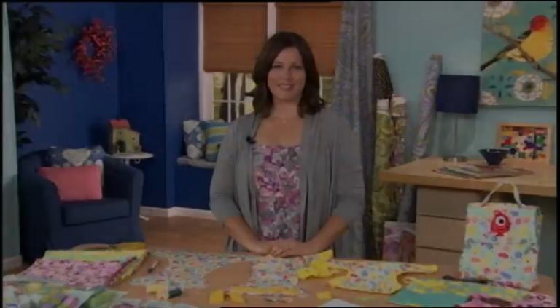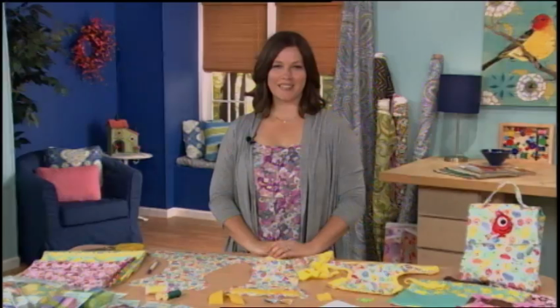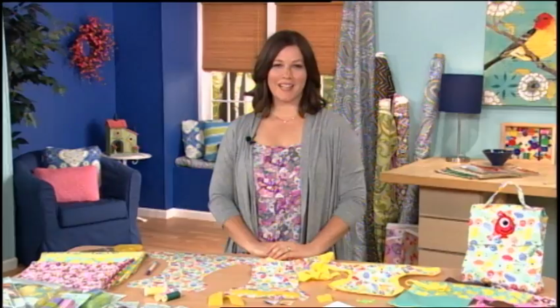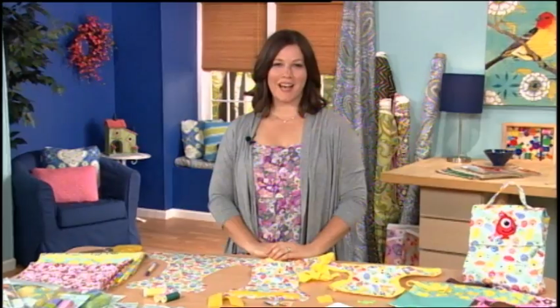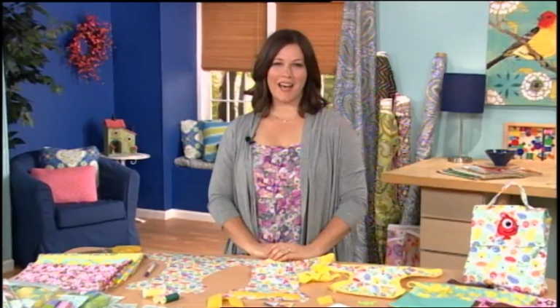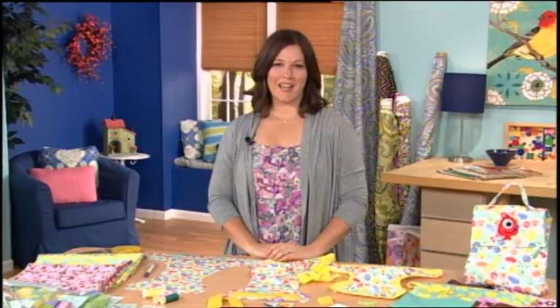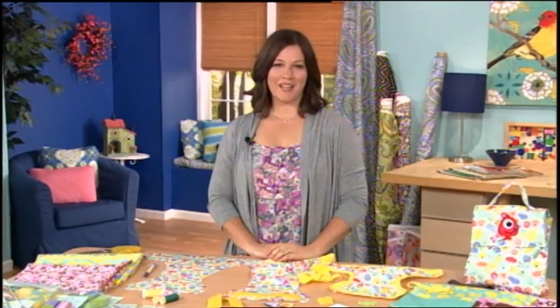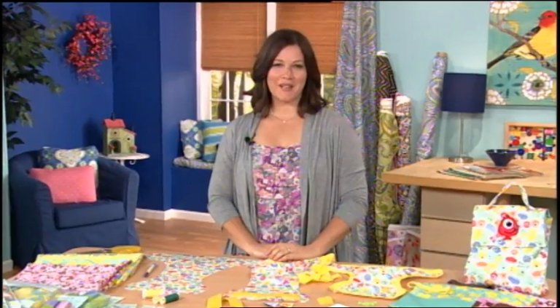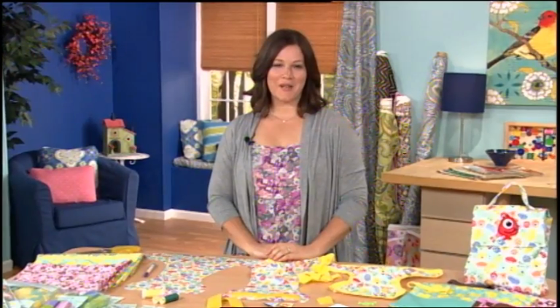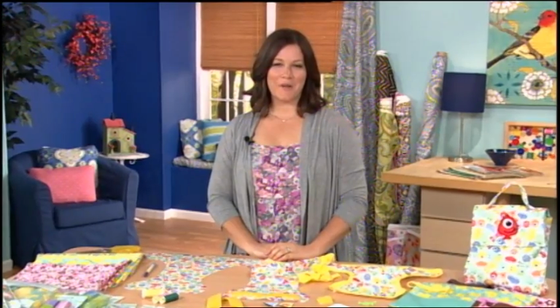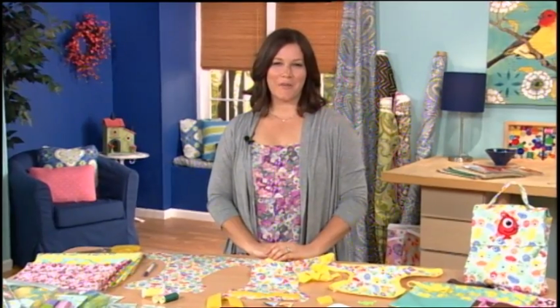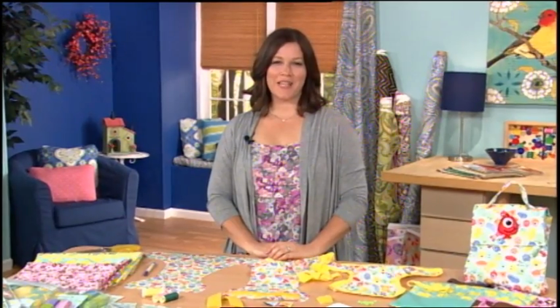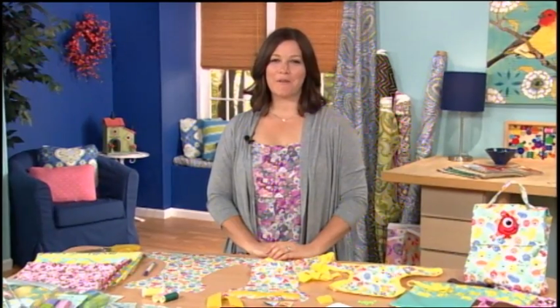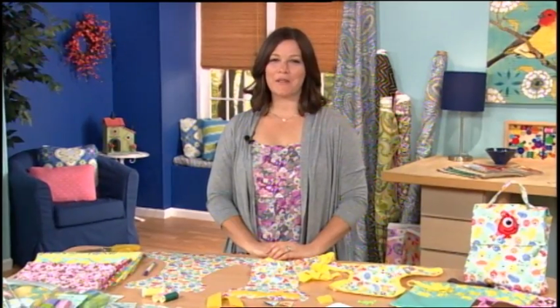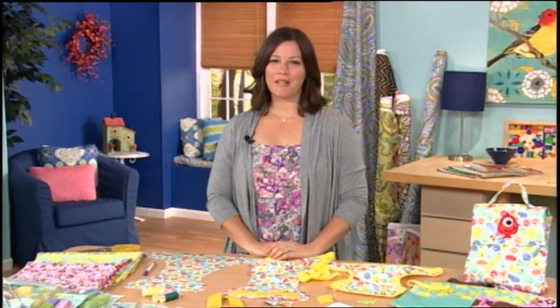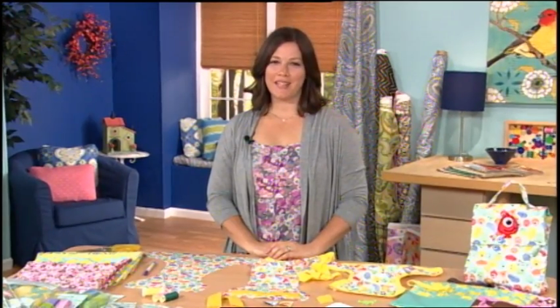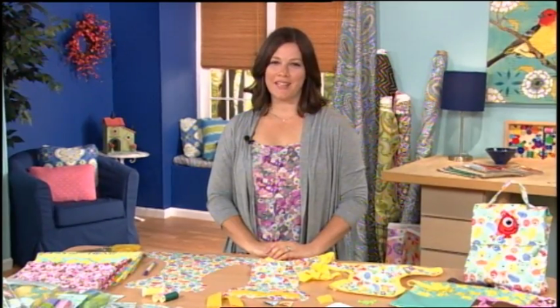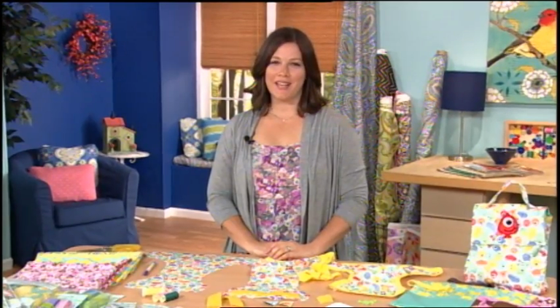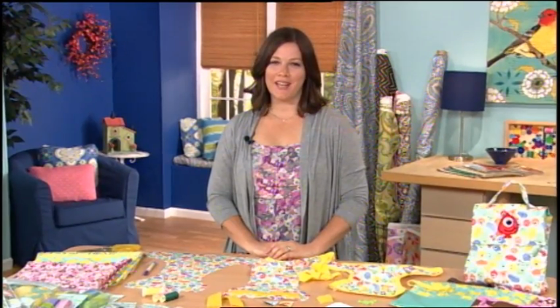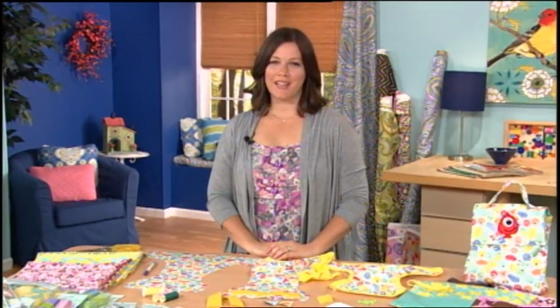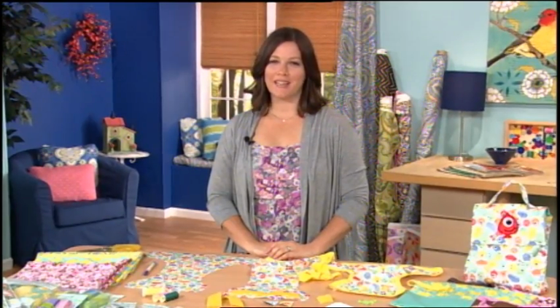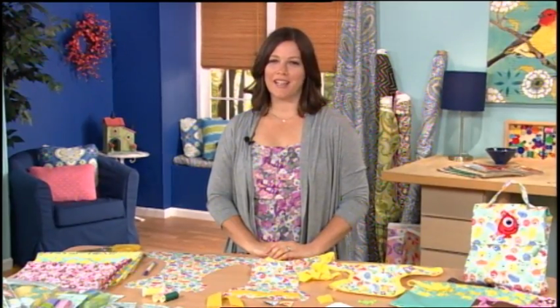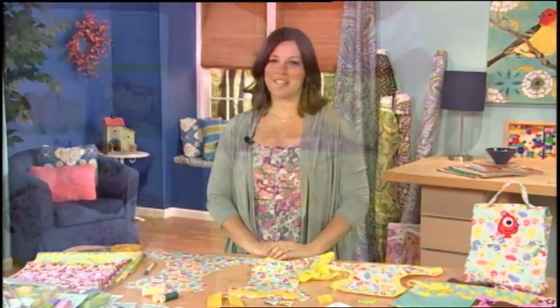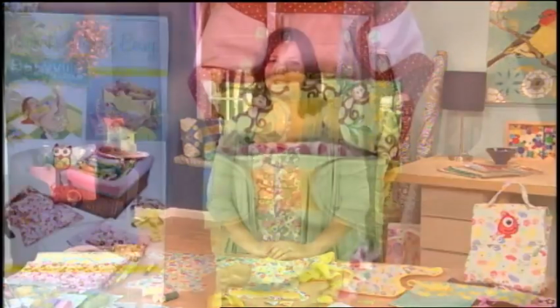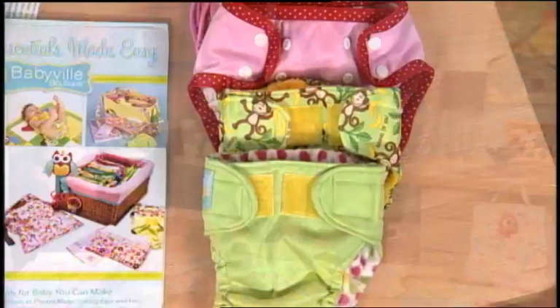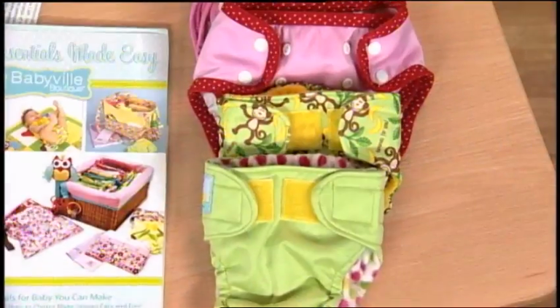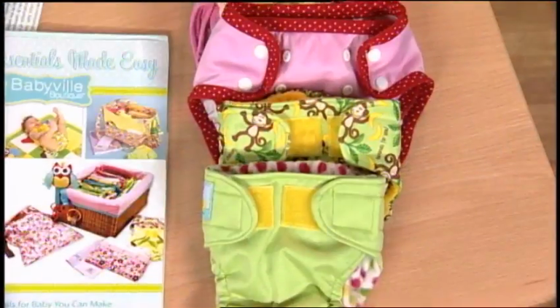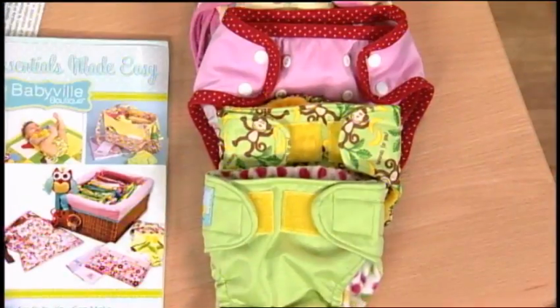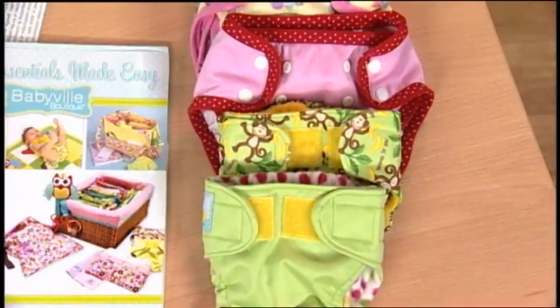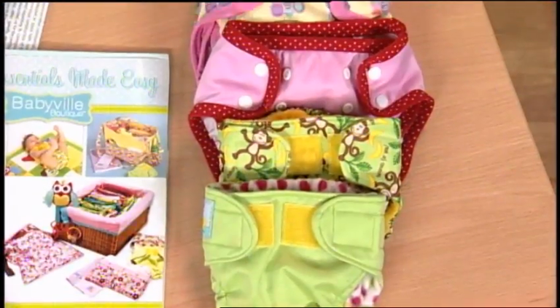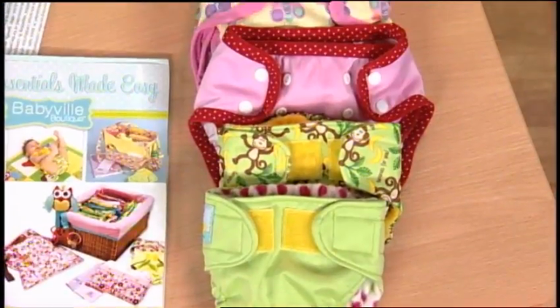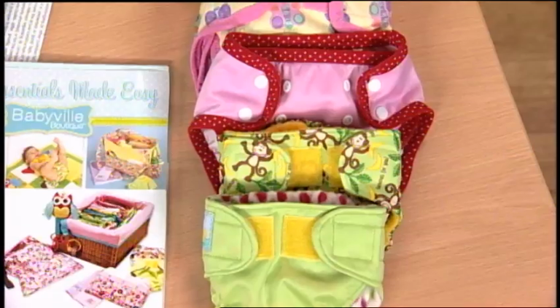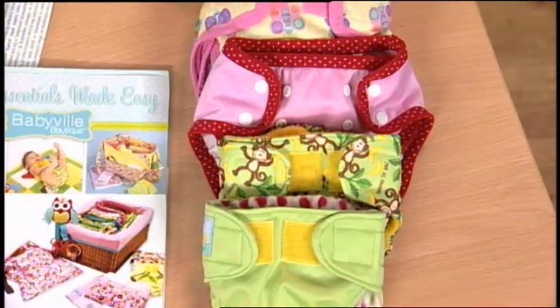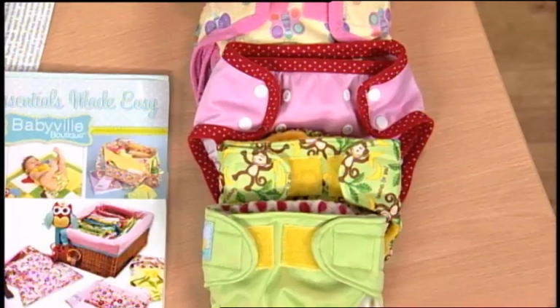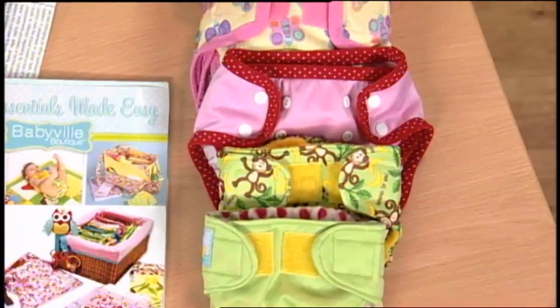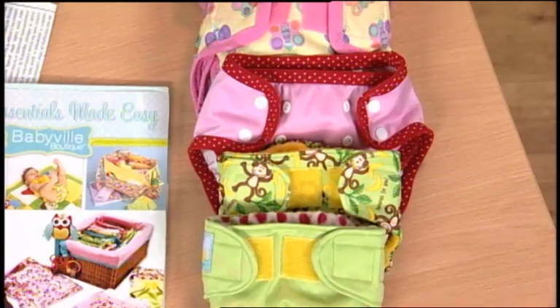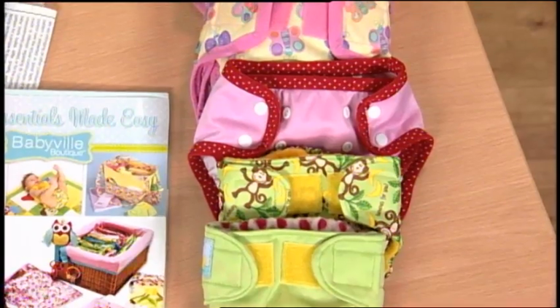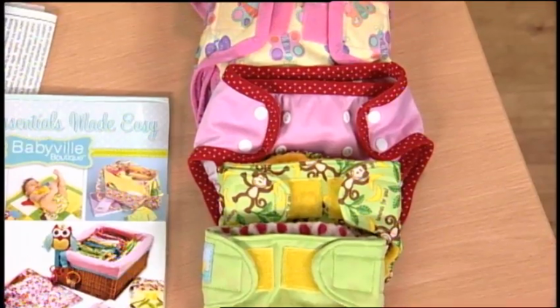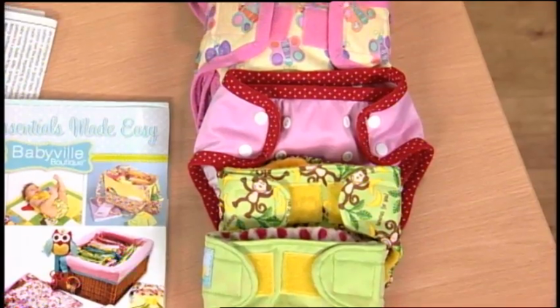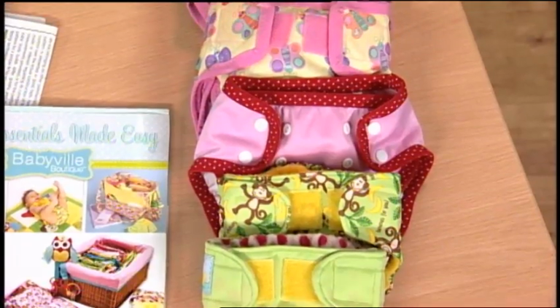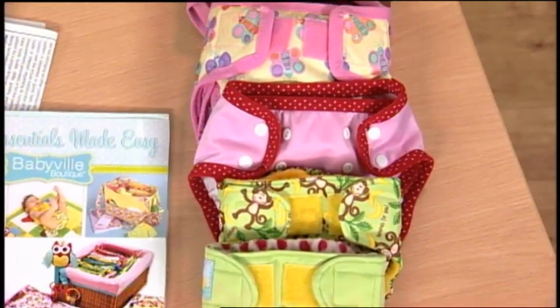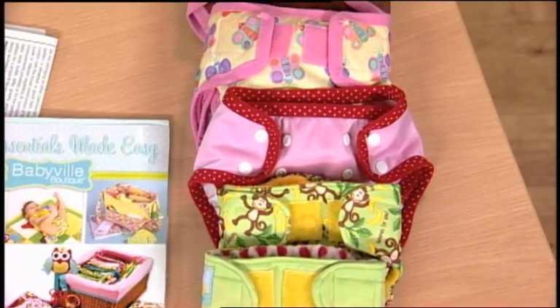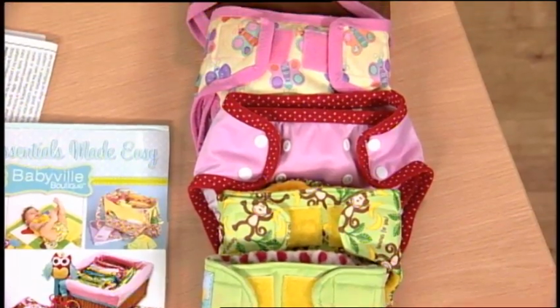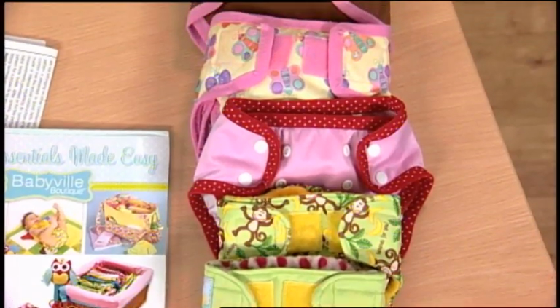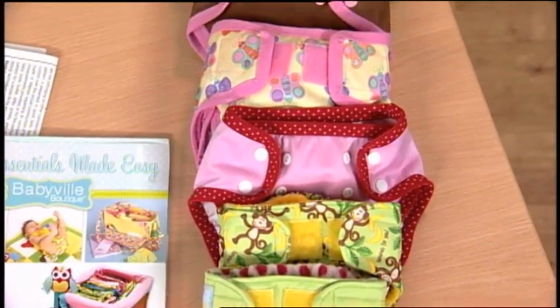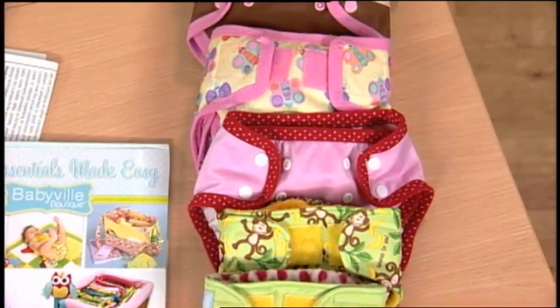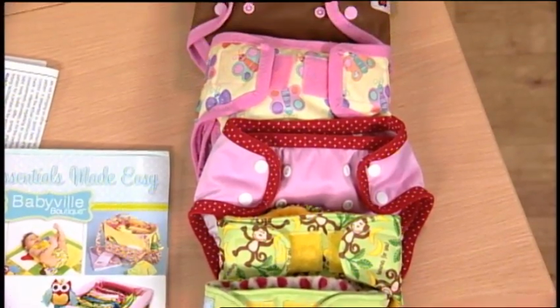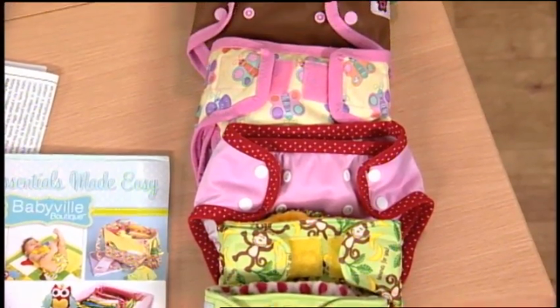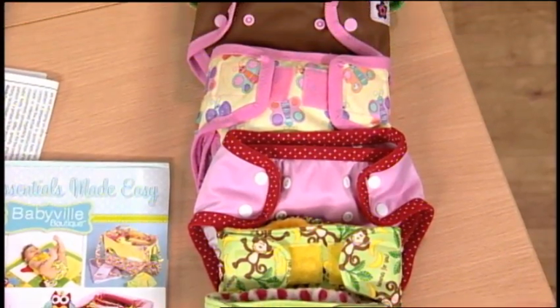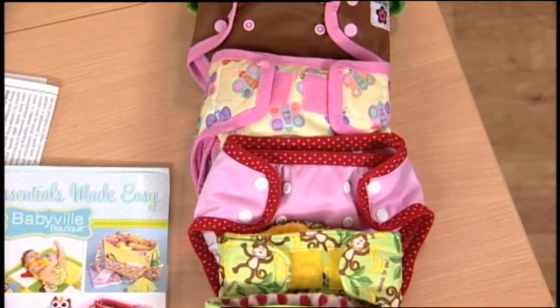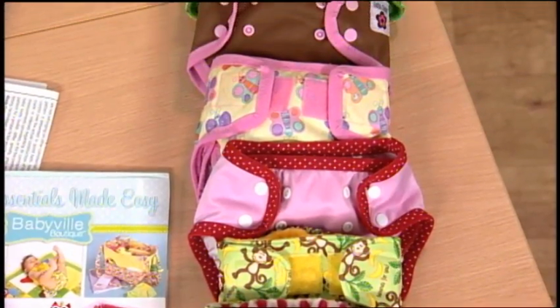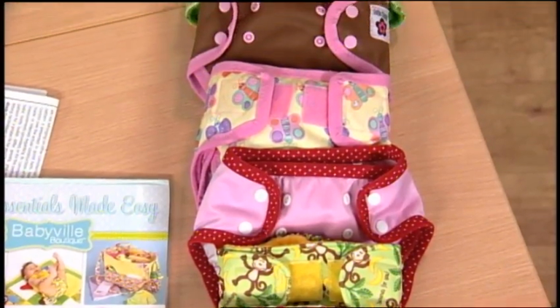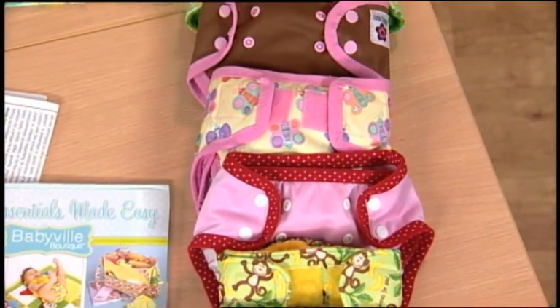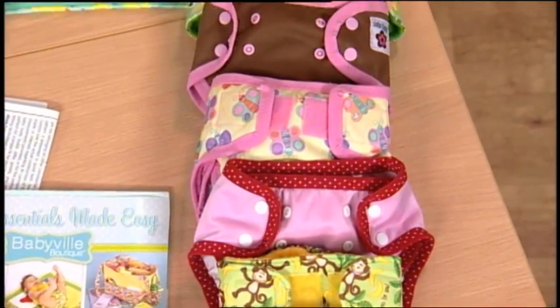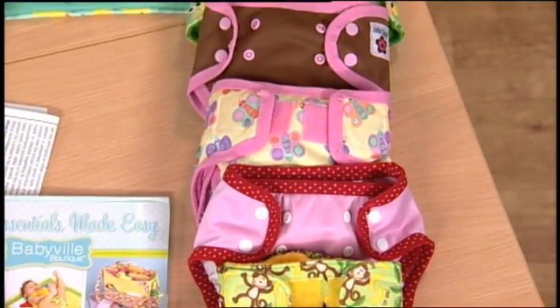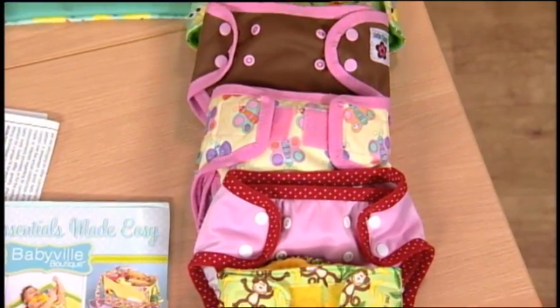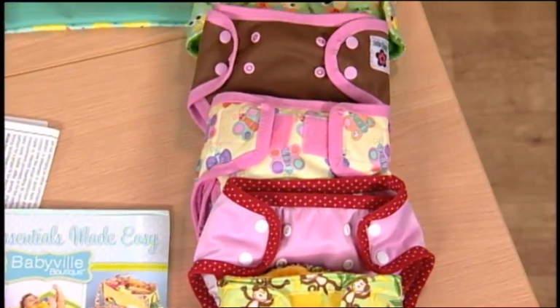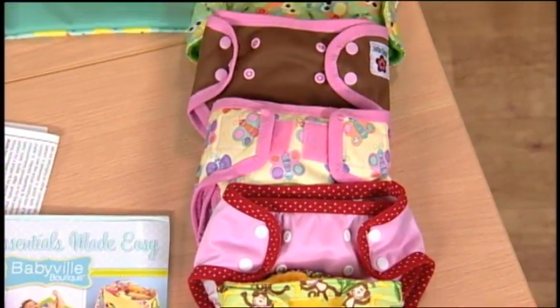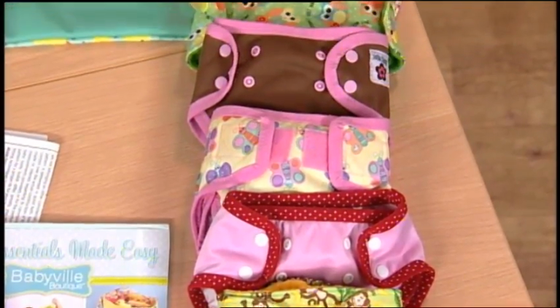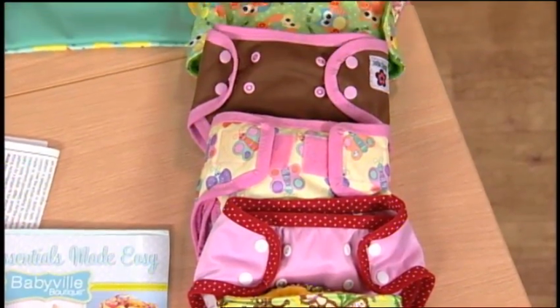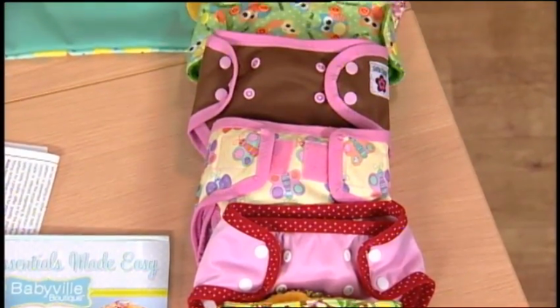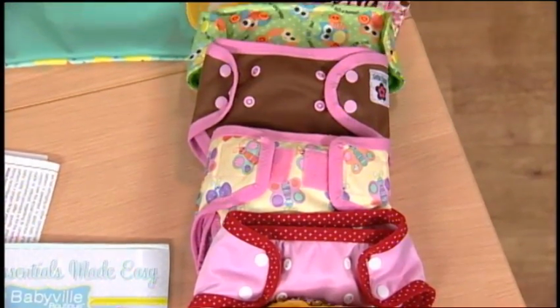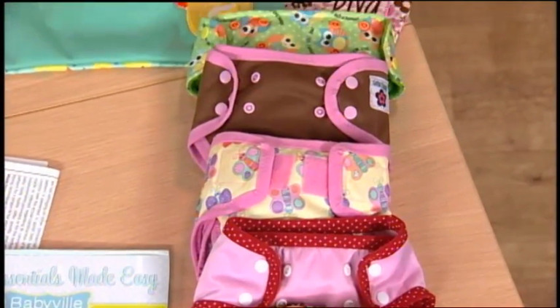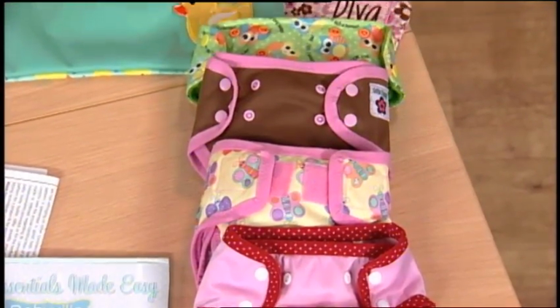Hi, my name is Melinda, and I'd like to tell you about the Babyville Boutique Cloth Diaper Making Program from PrimConsumer.